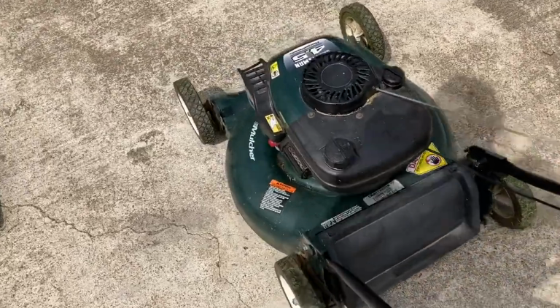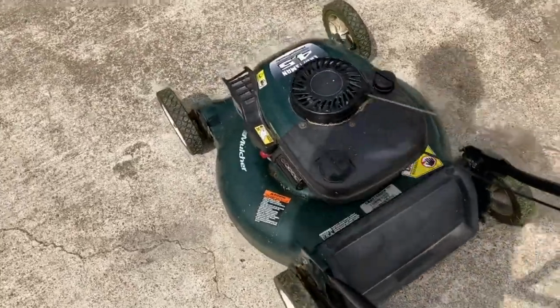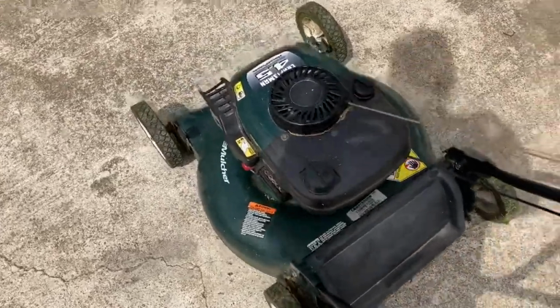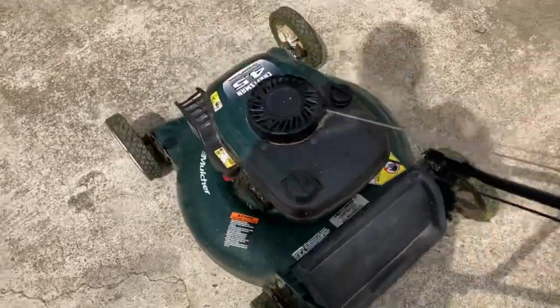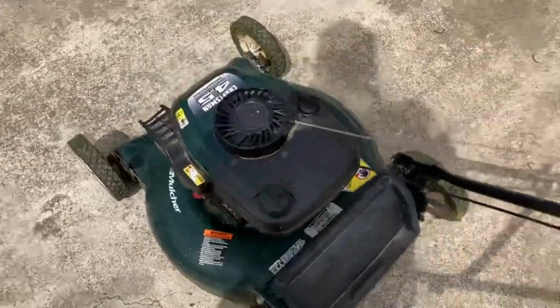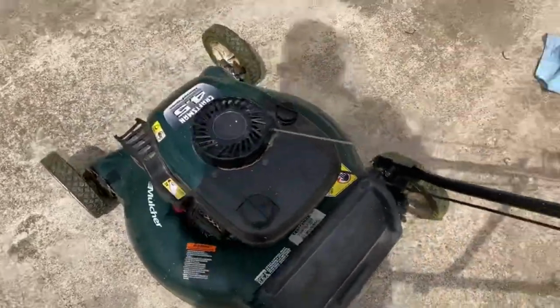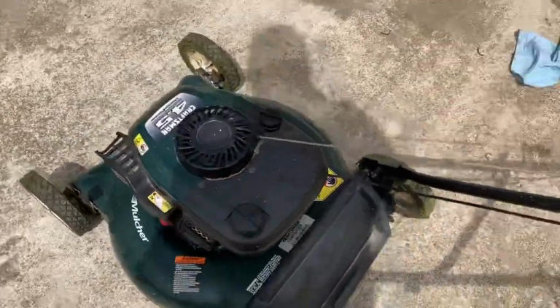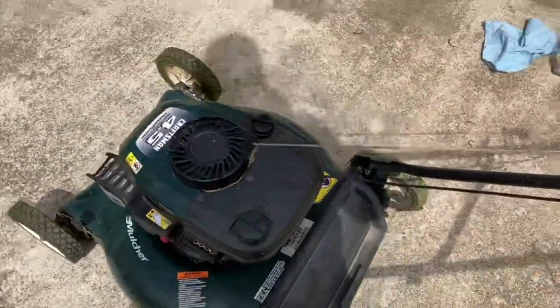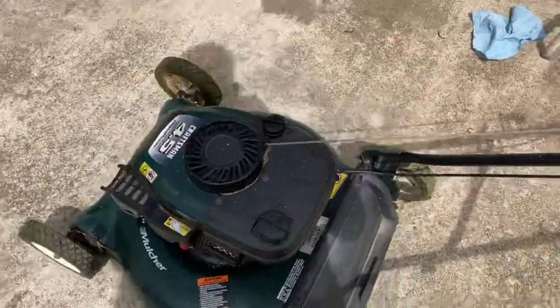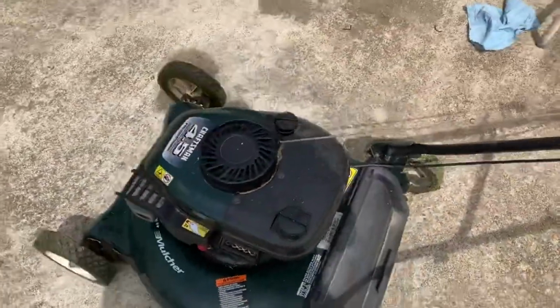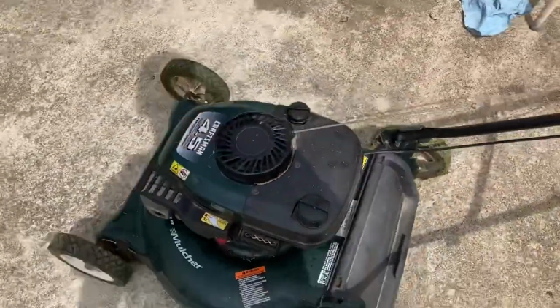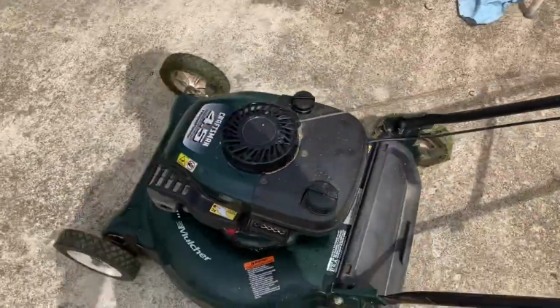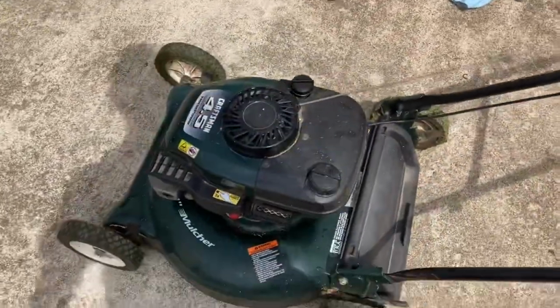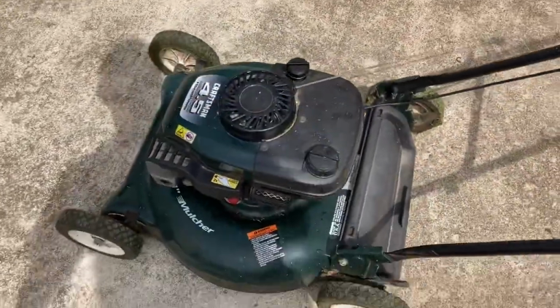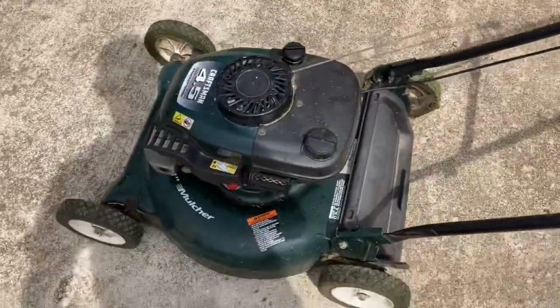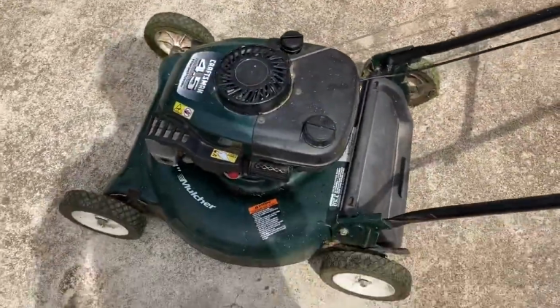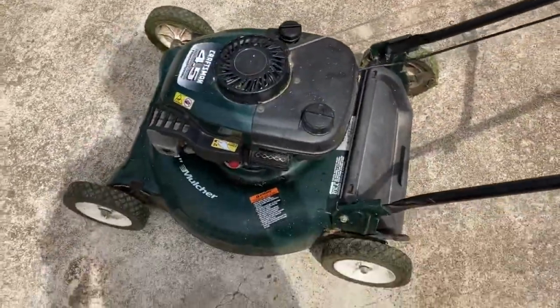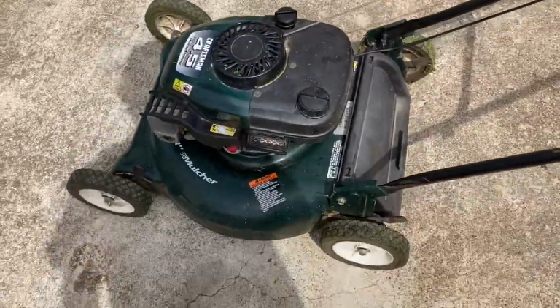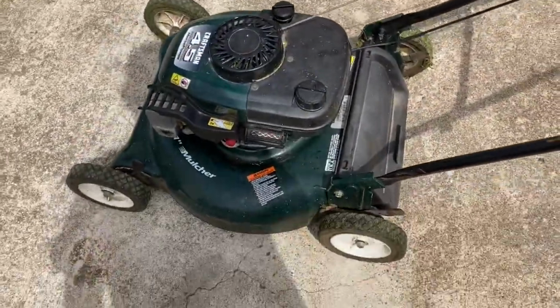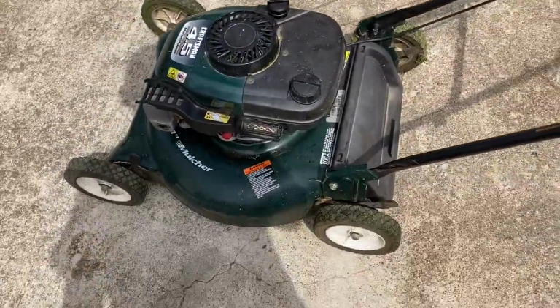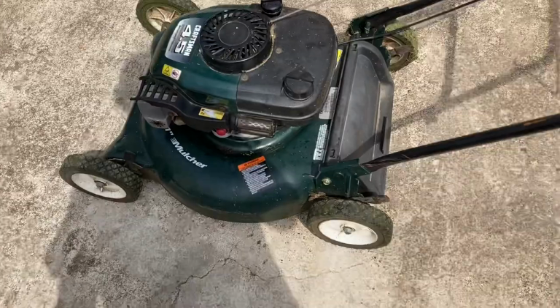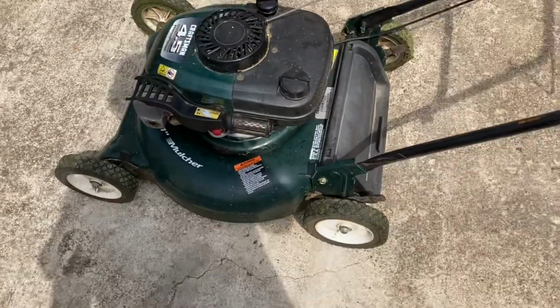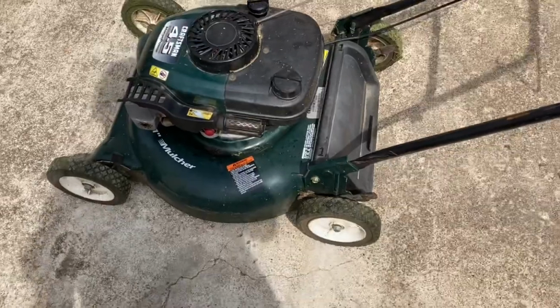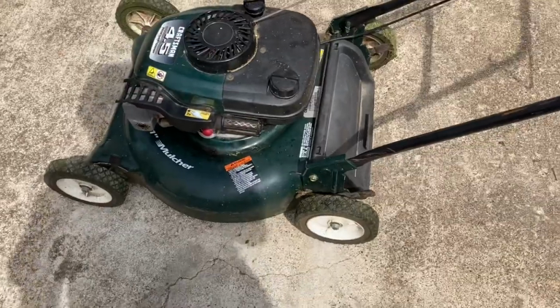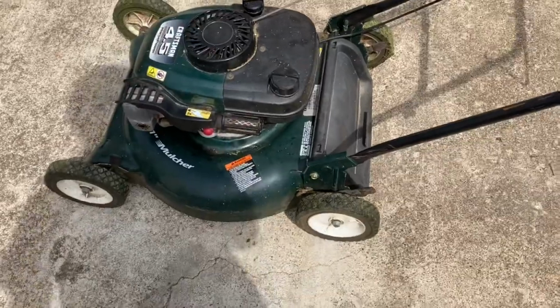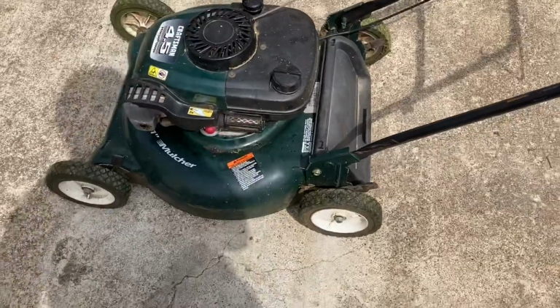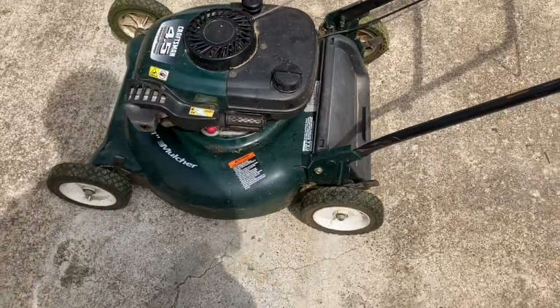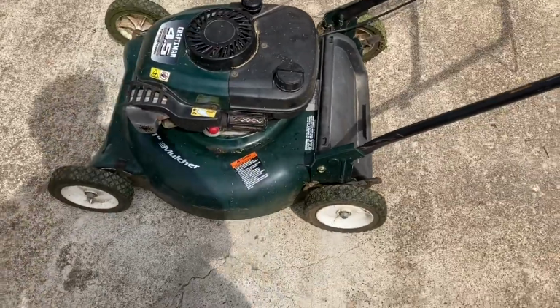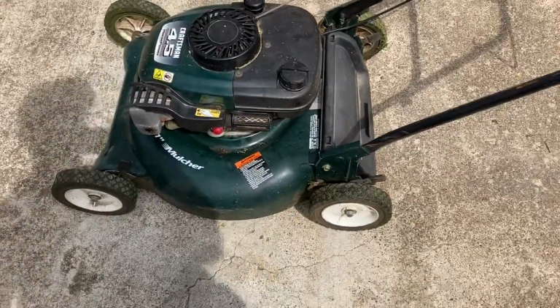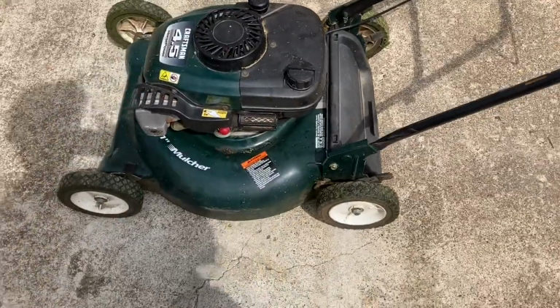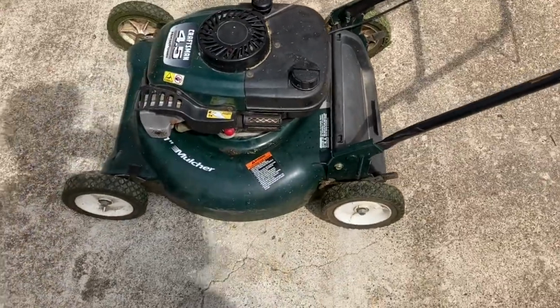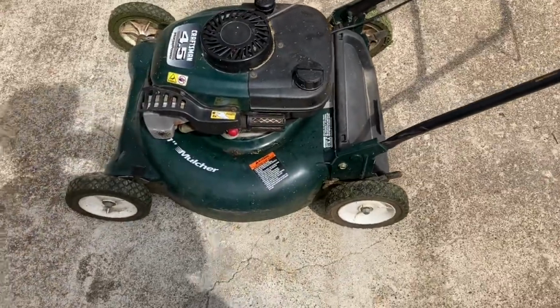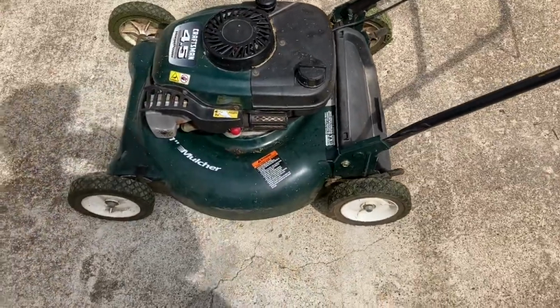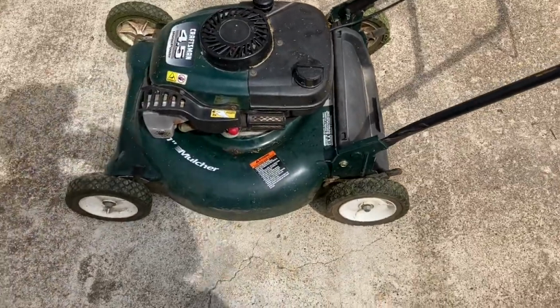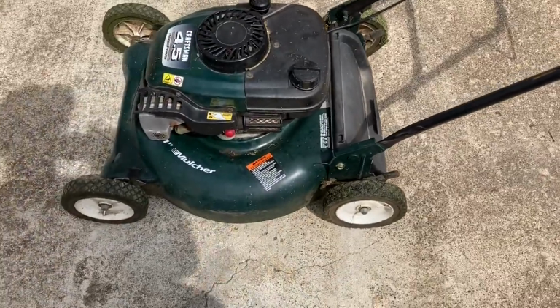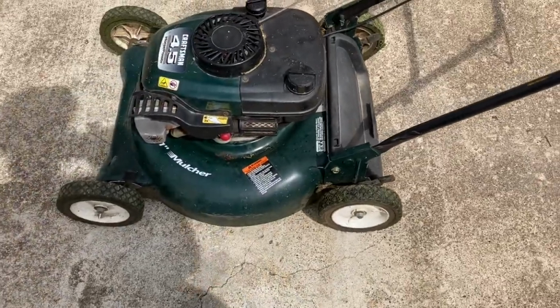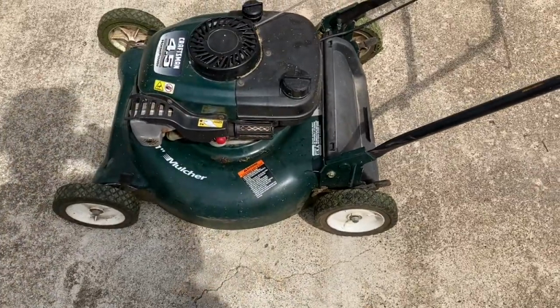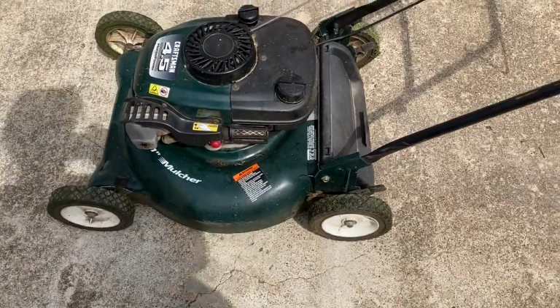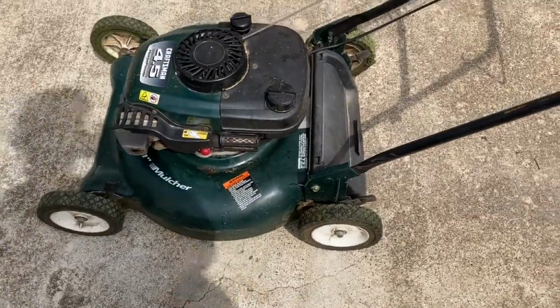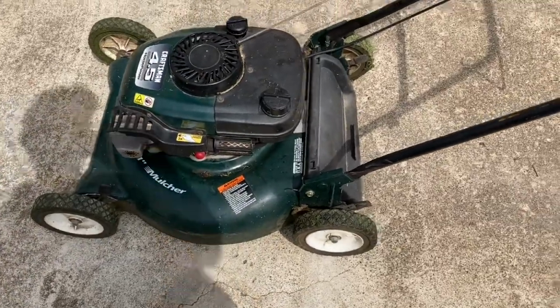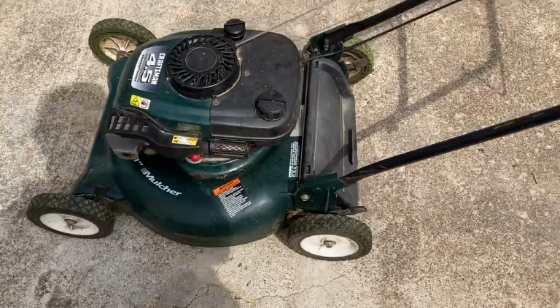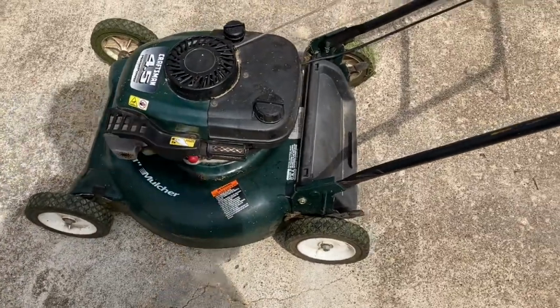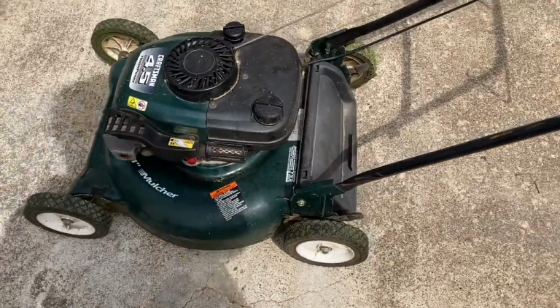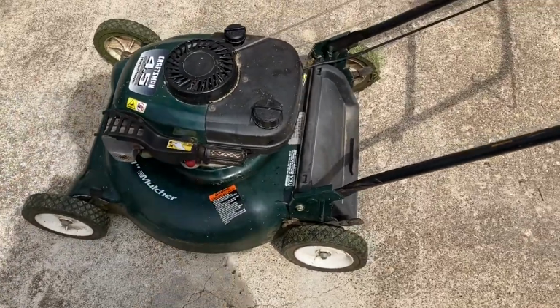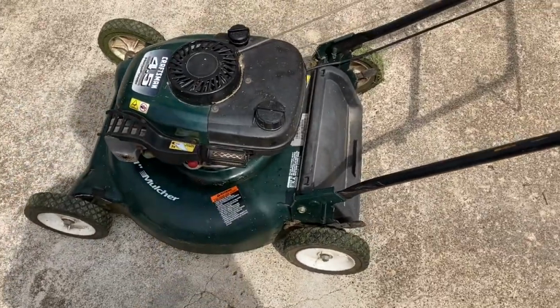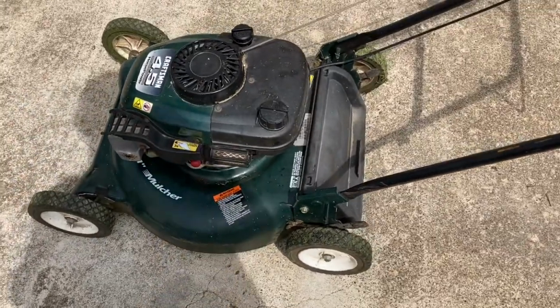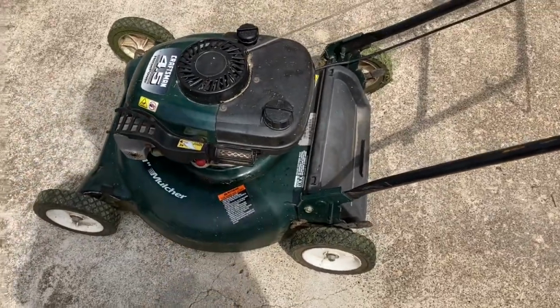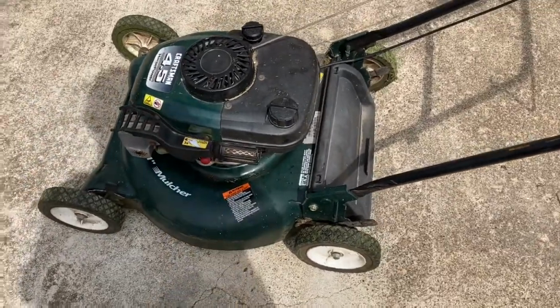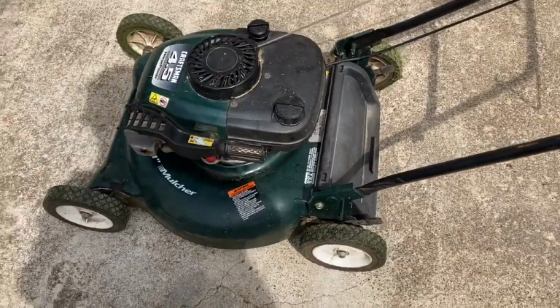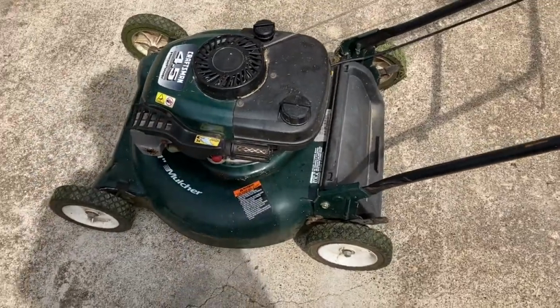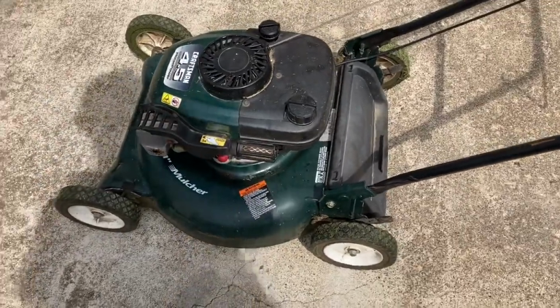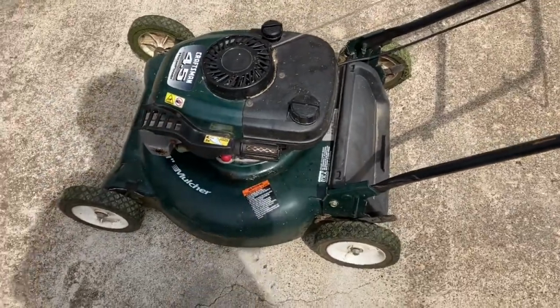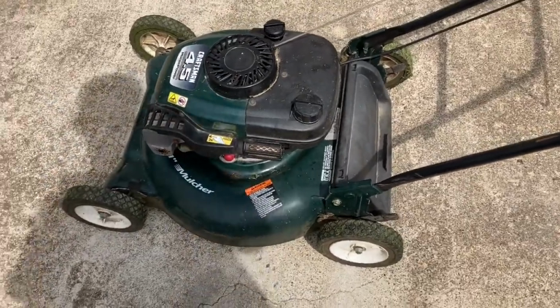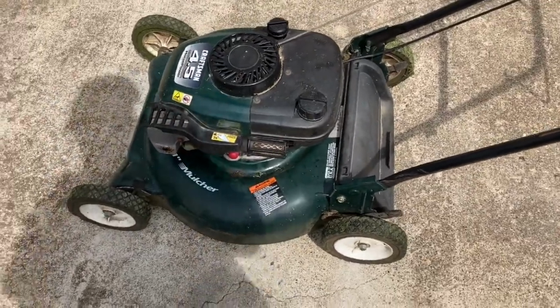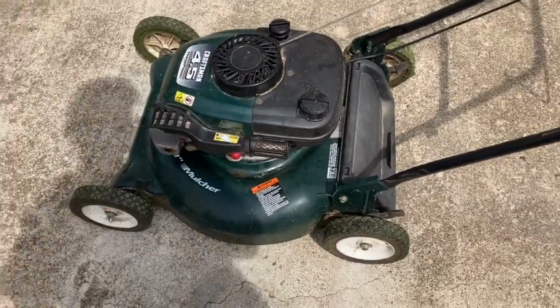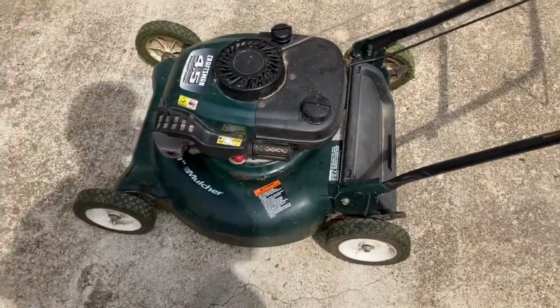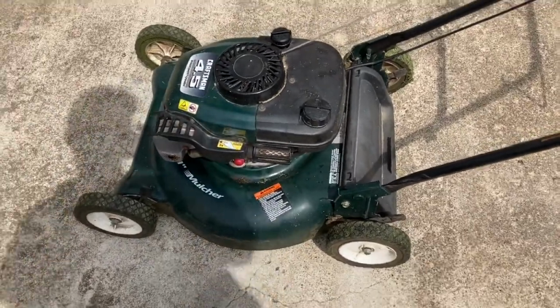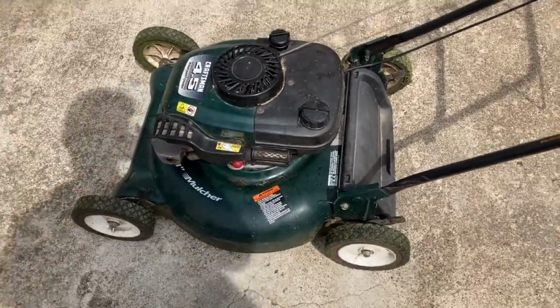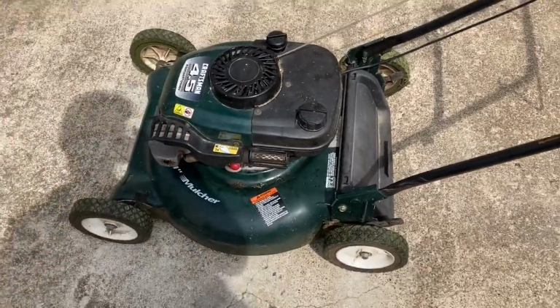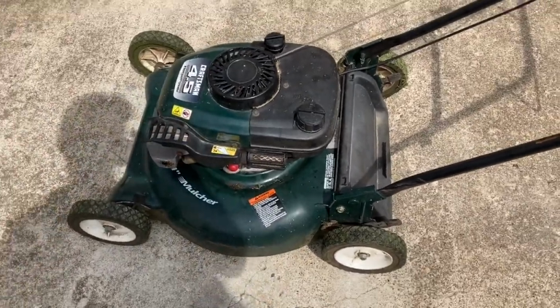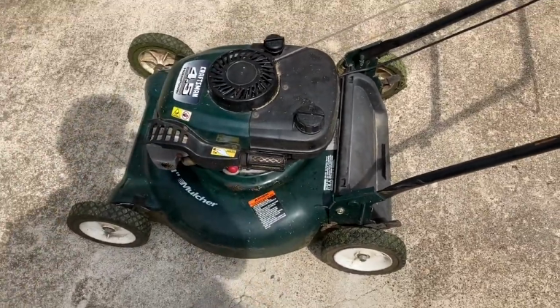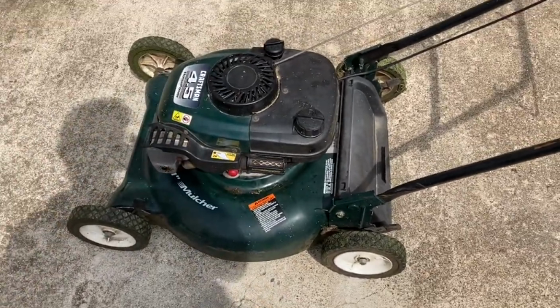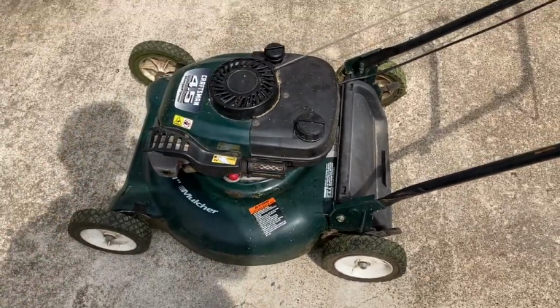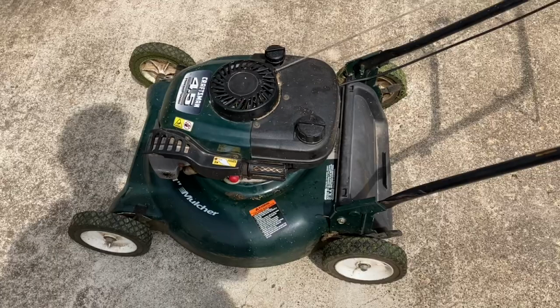It's pretty good for a Tecumseh. I'm not a big fan of them, but when they run good they run good — when they're a pain in the neck, they're a pain in the neck.